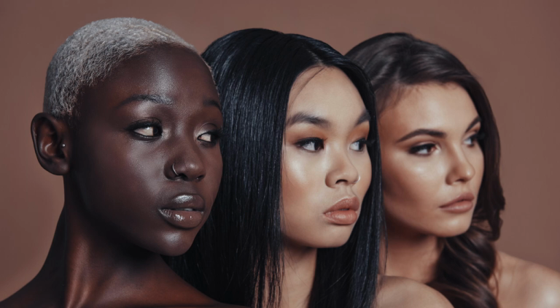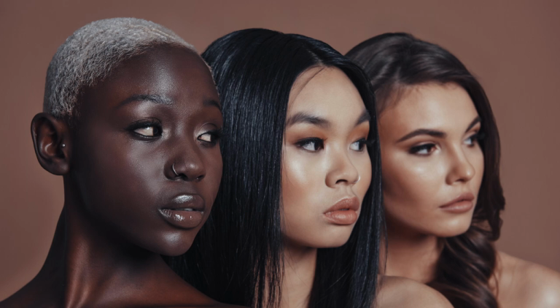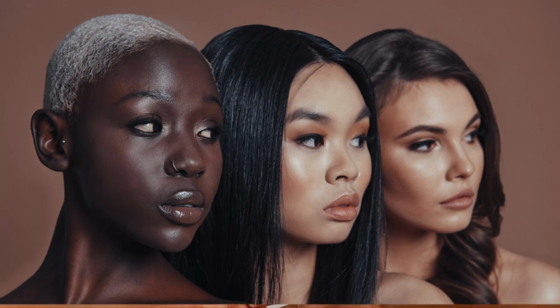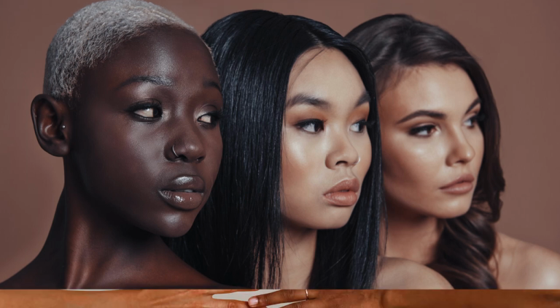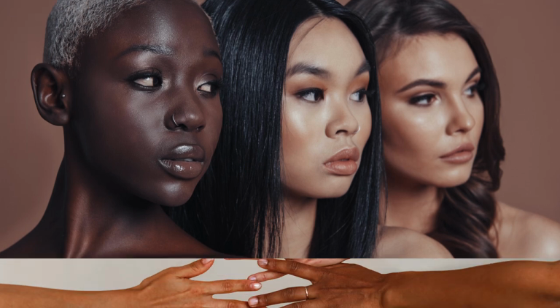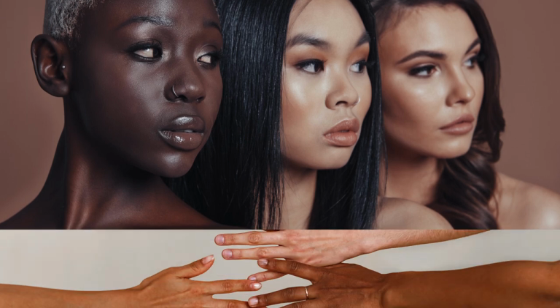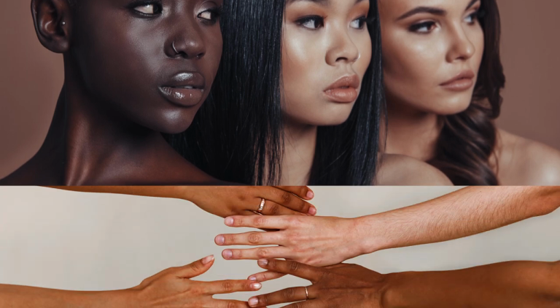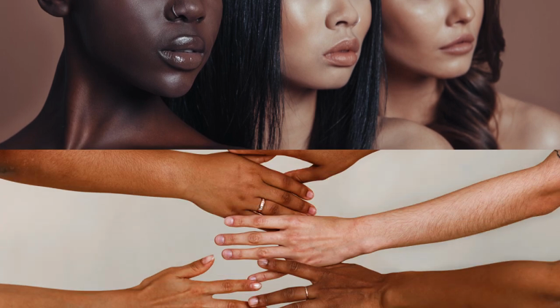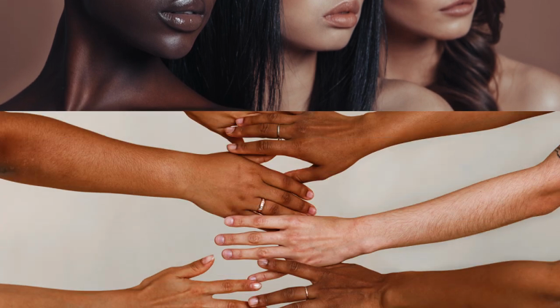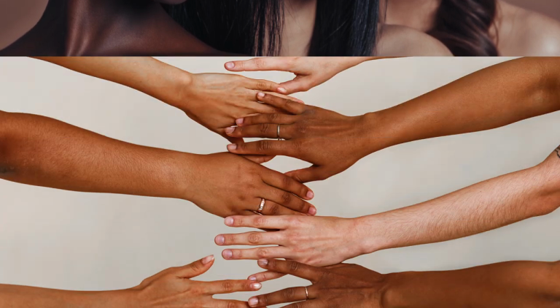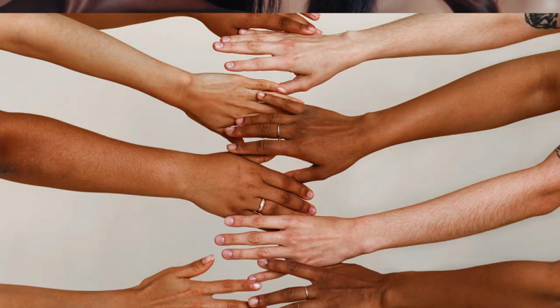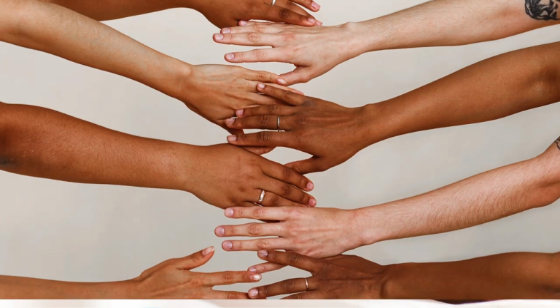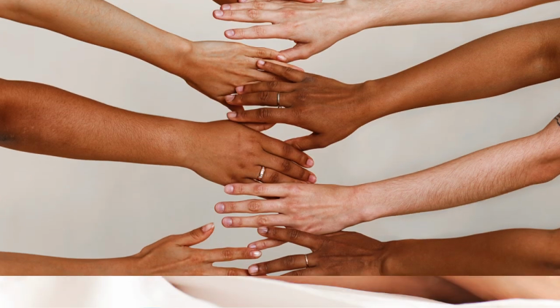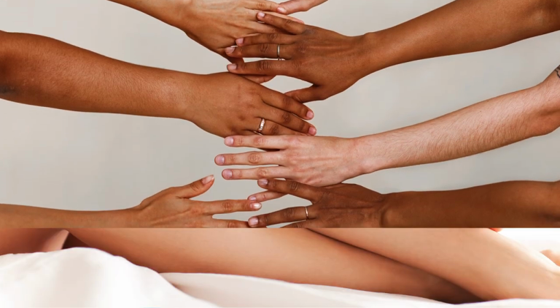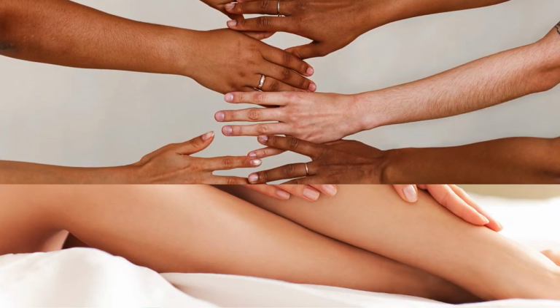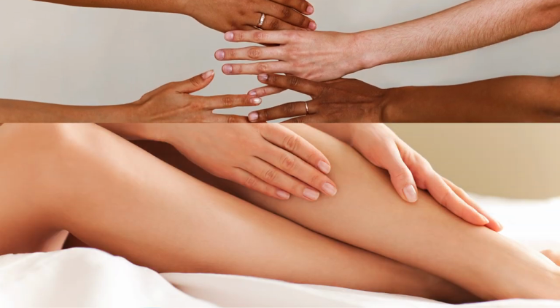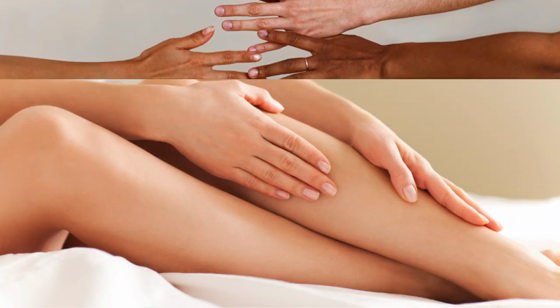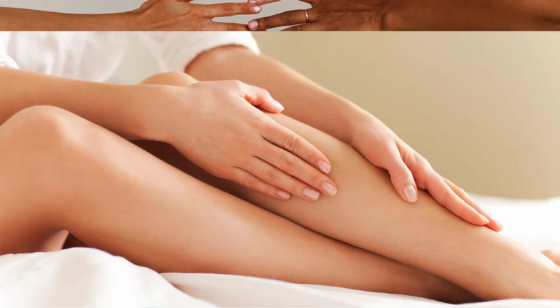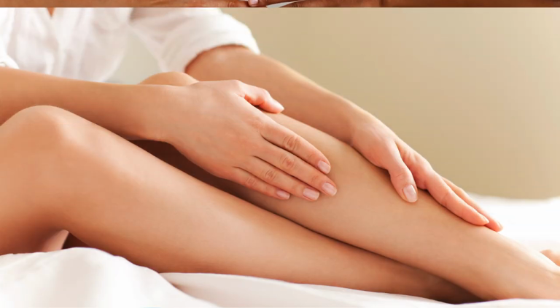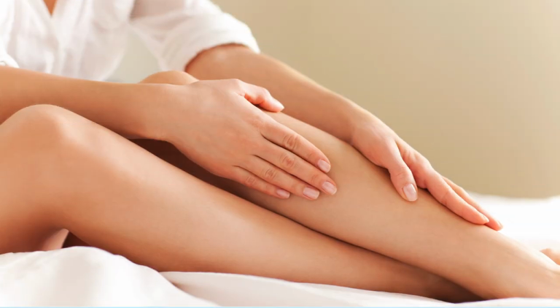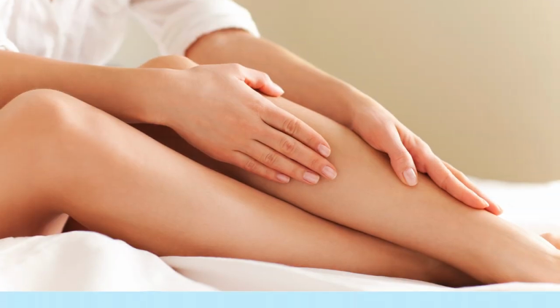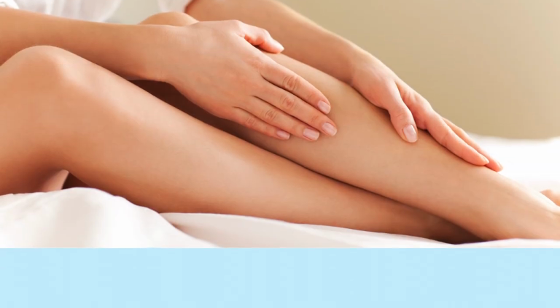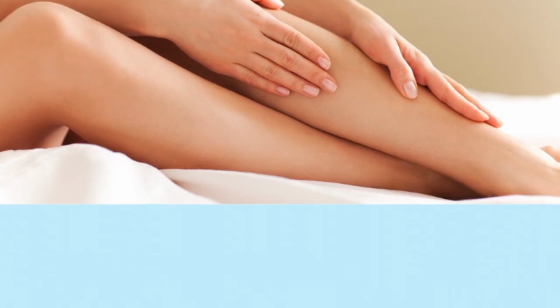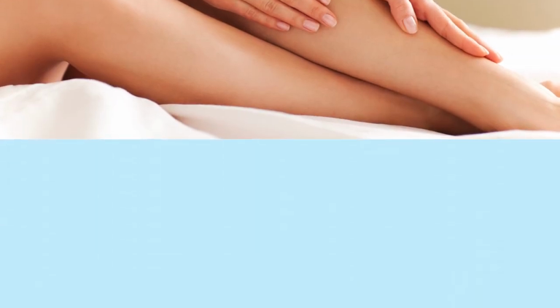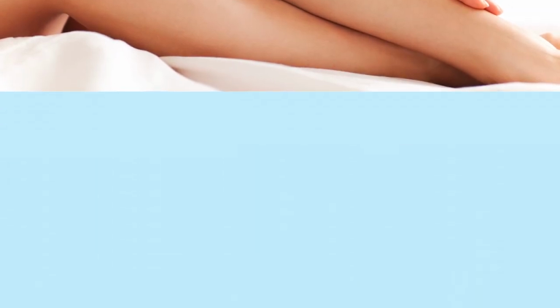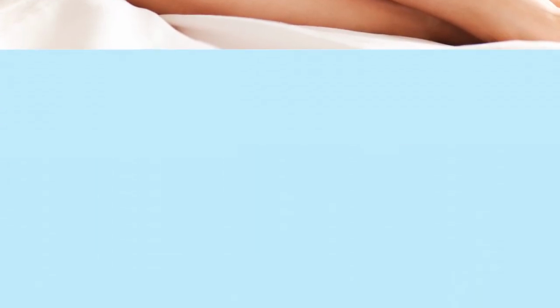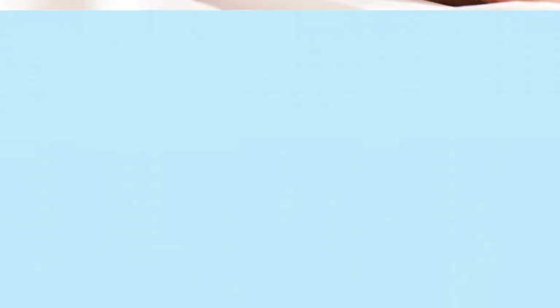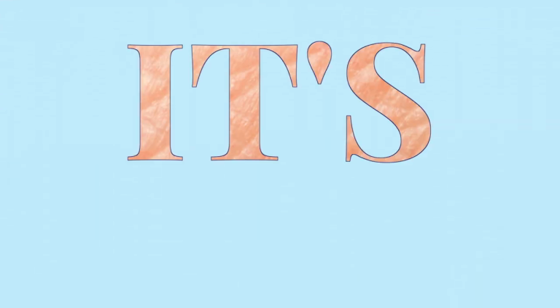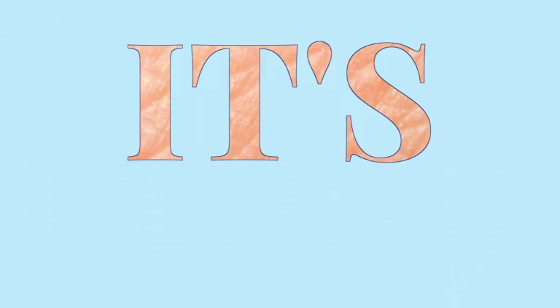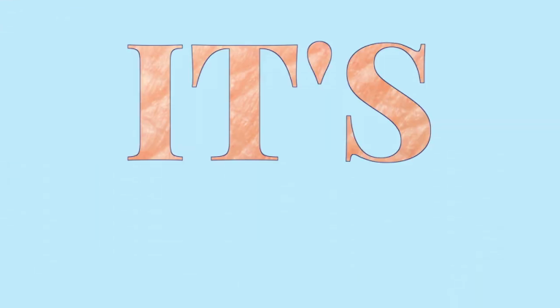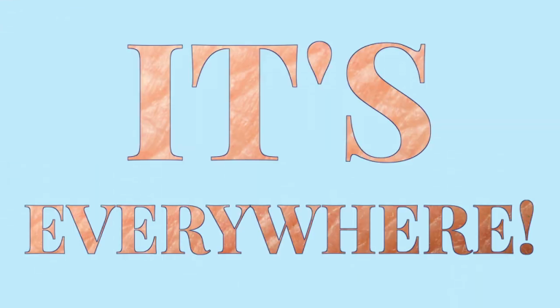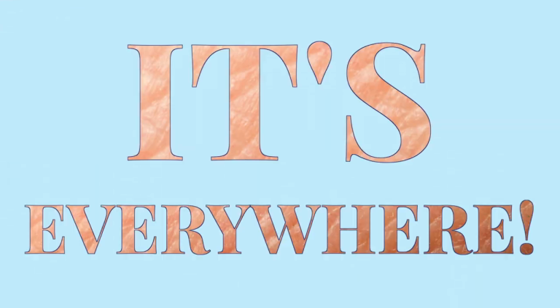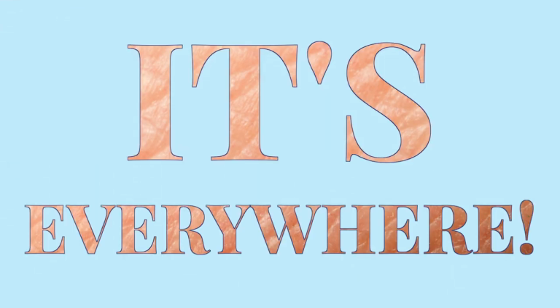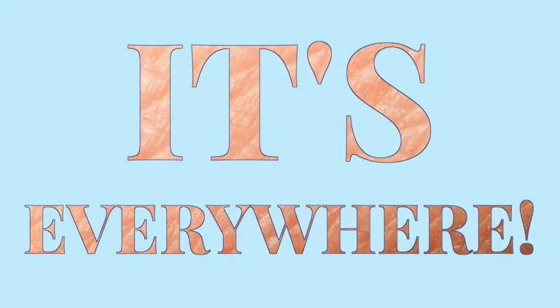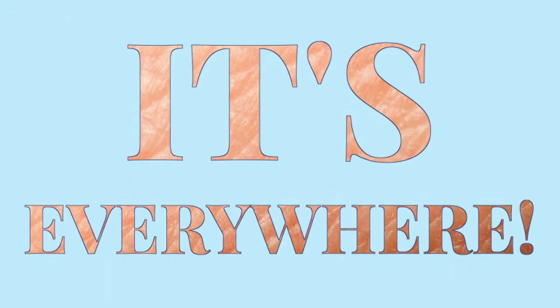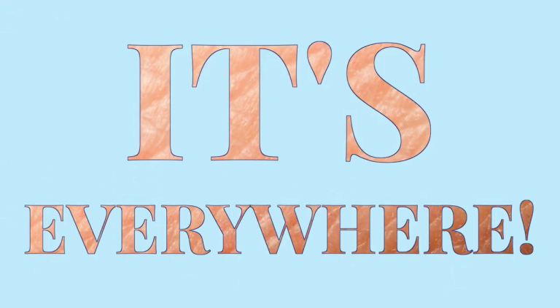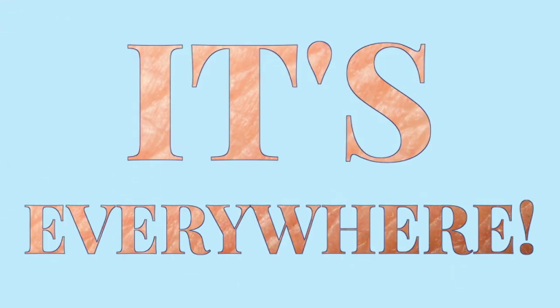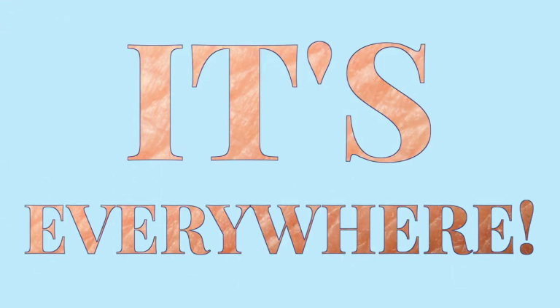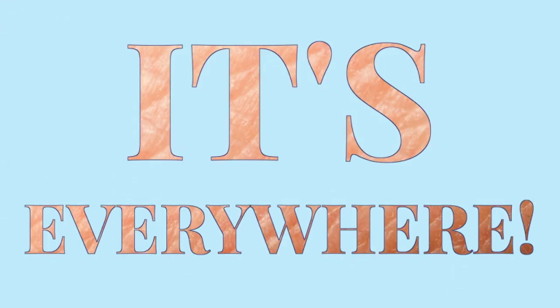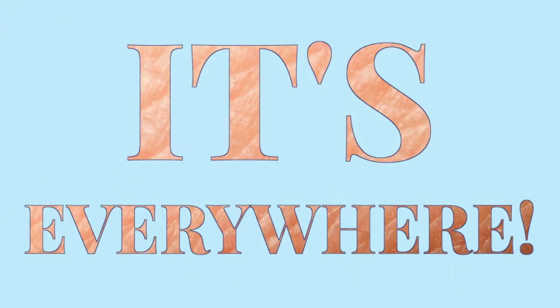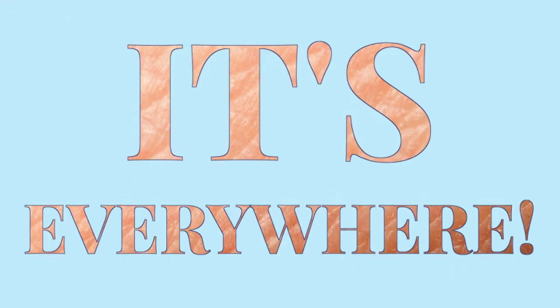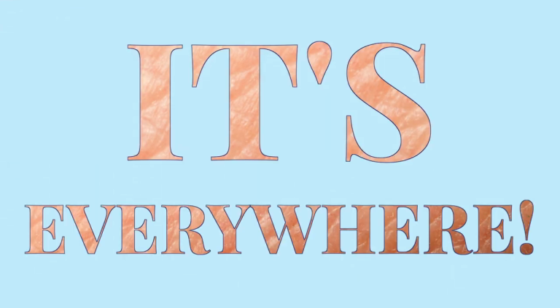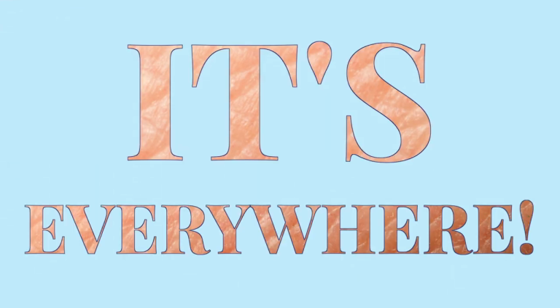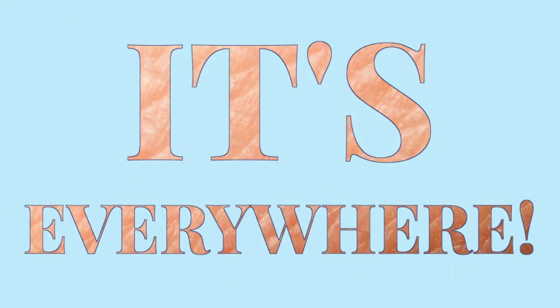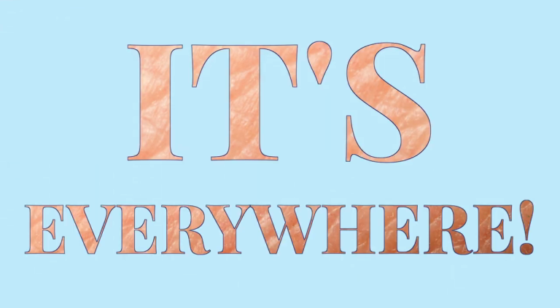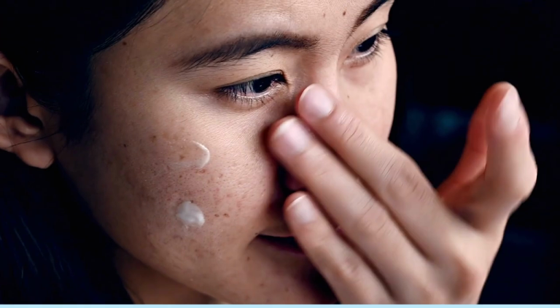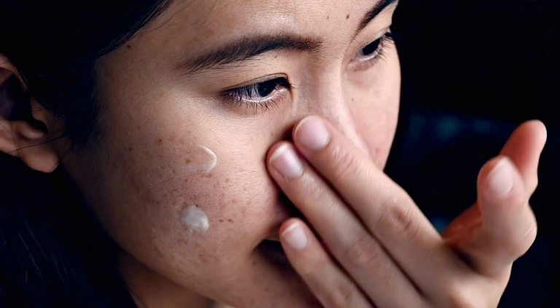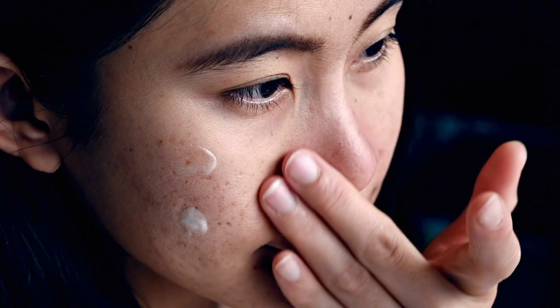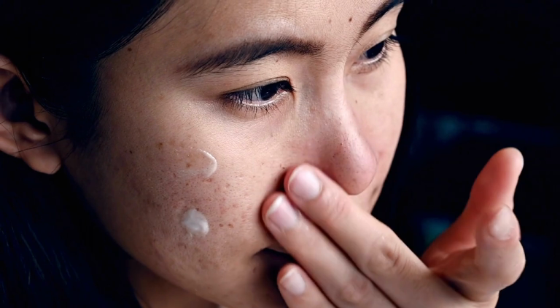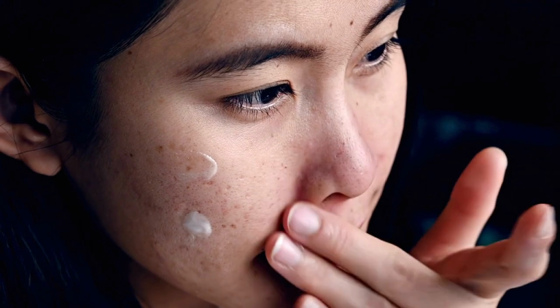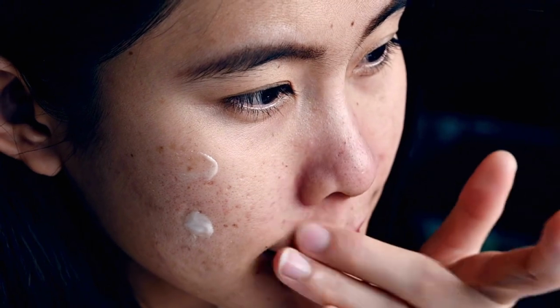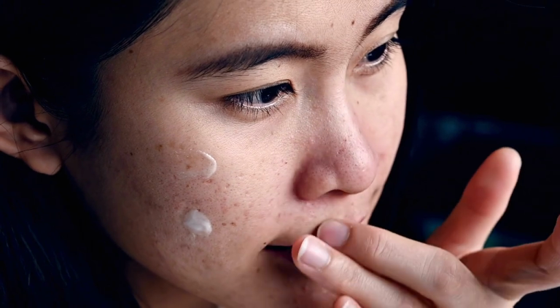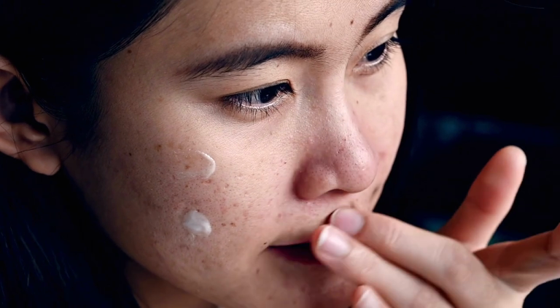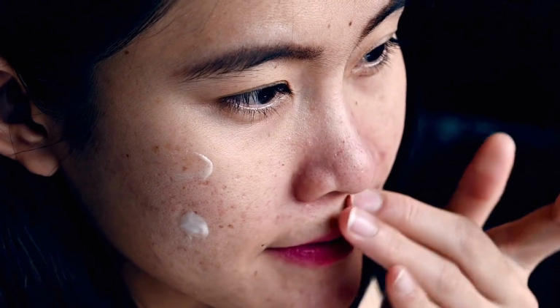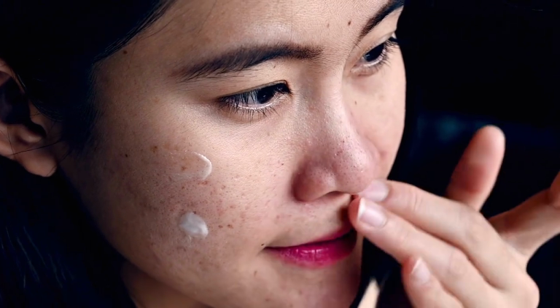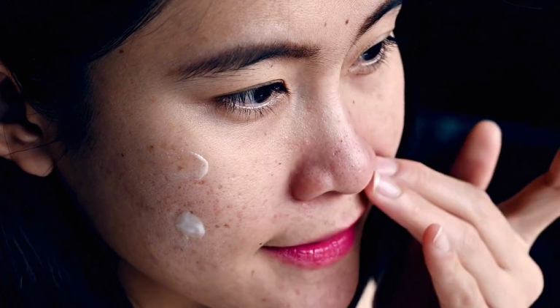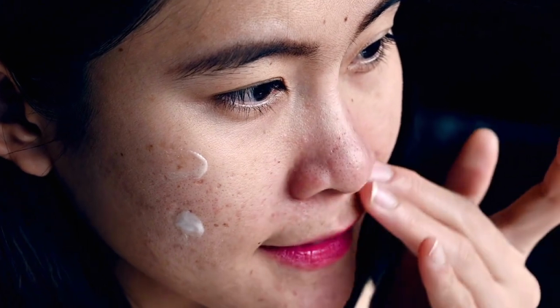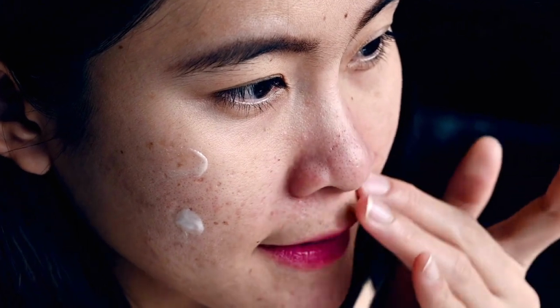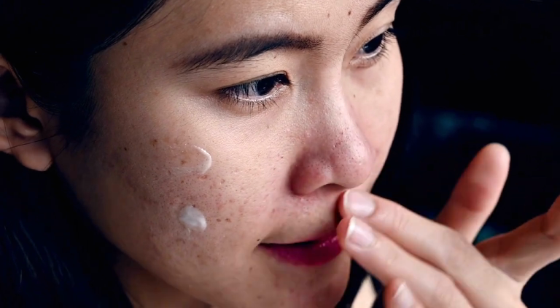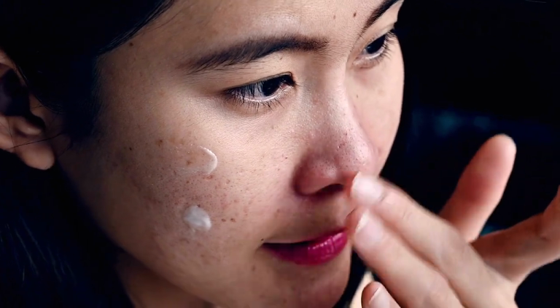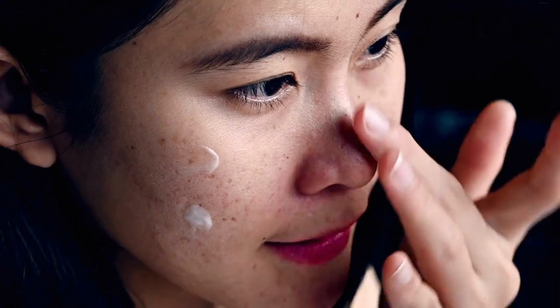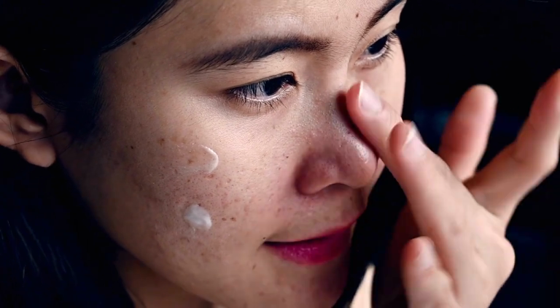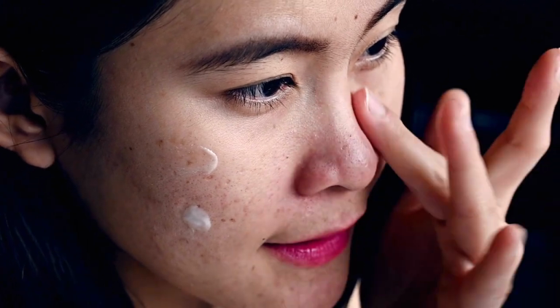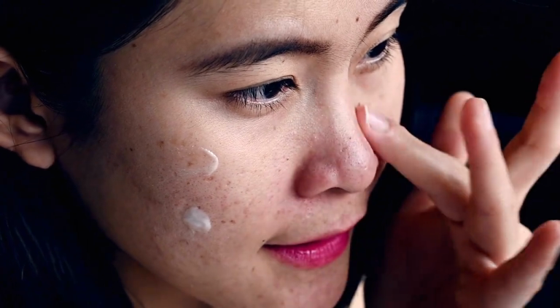Our skin is the largest organ on our bodies — it's everywhere. So it's no wonder skin problems can be so frustrating.